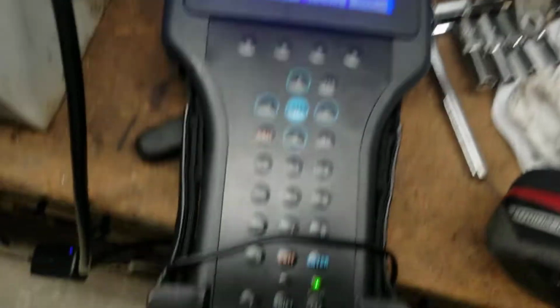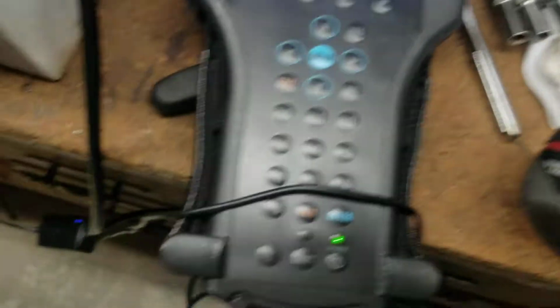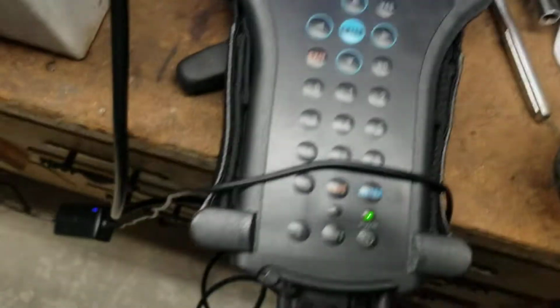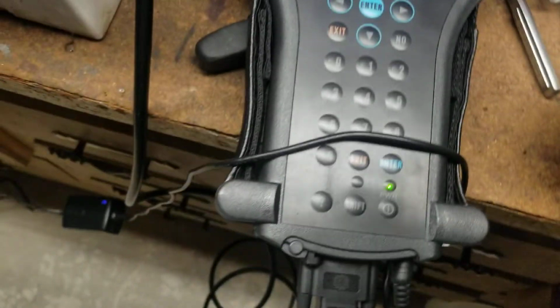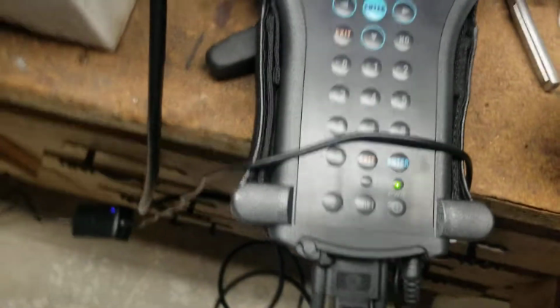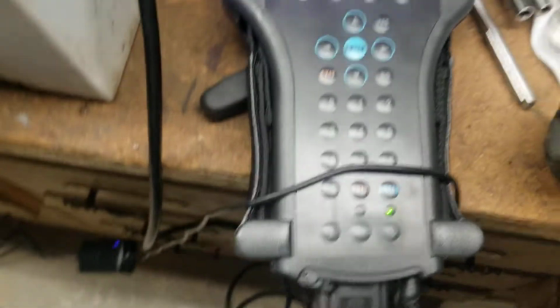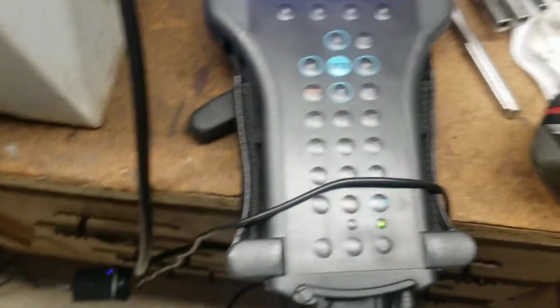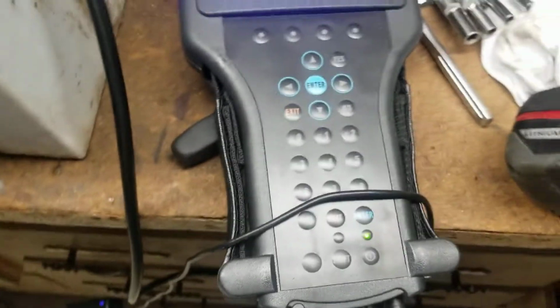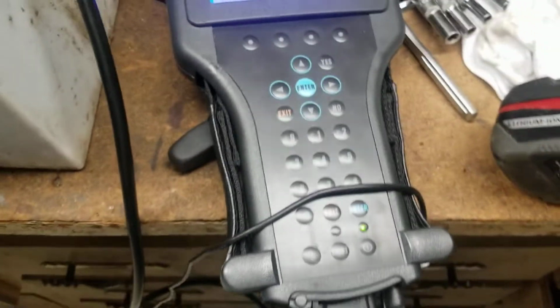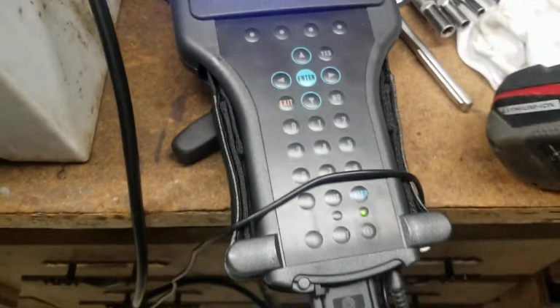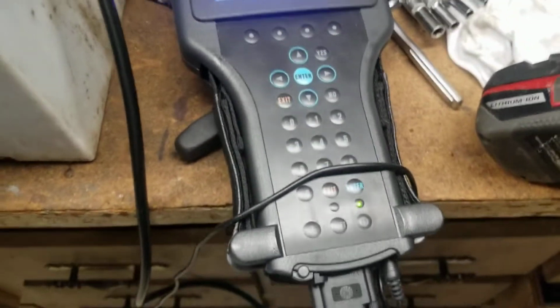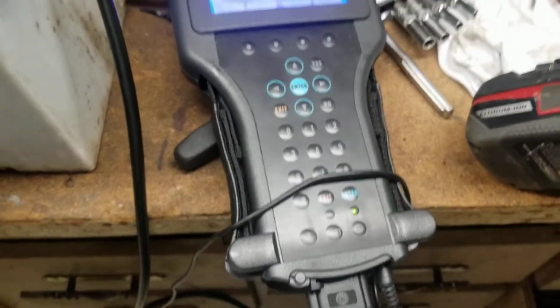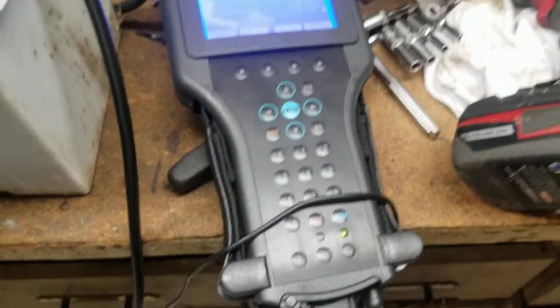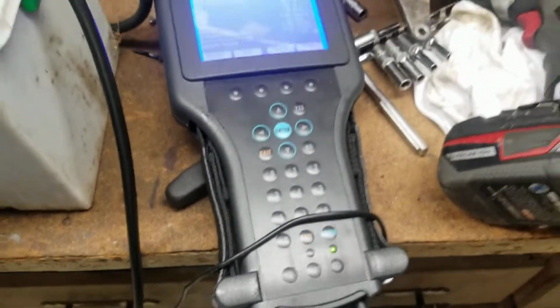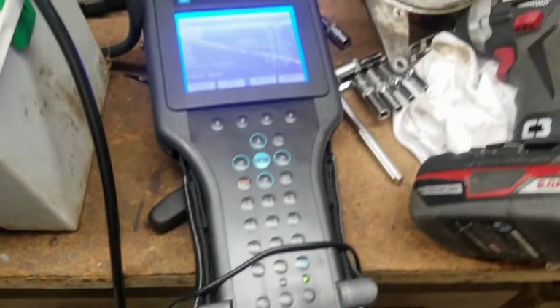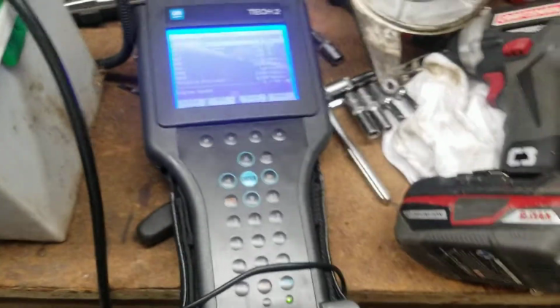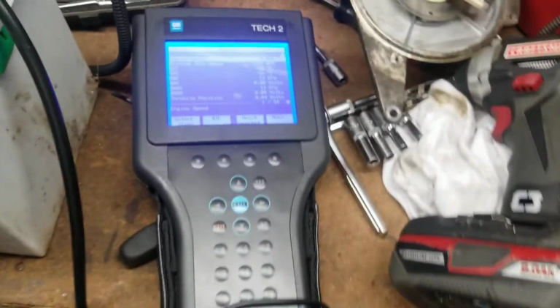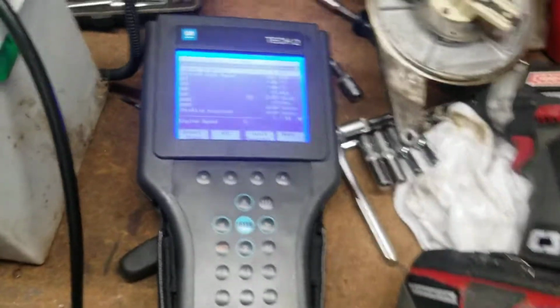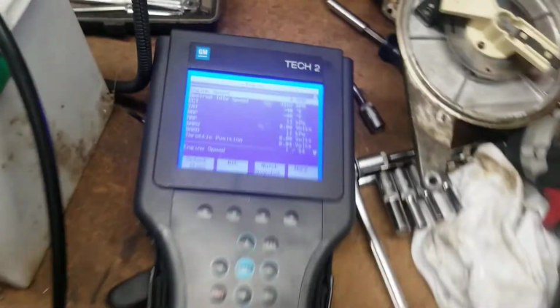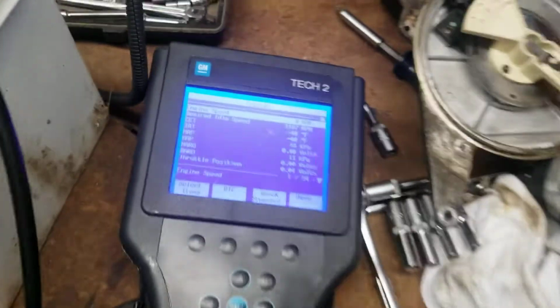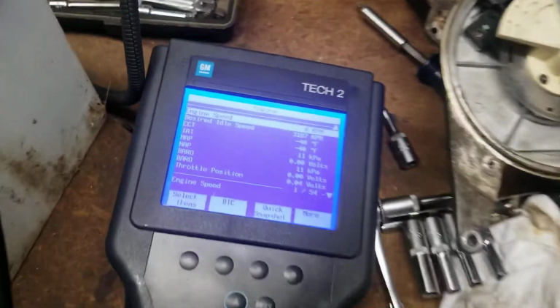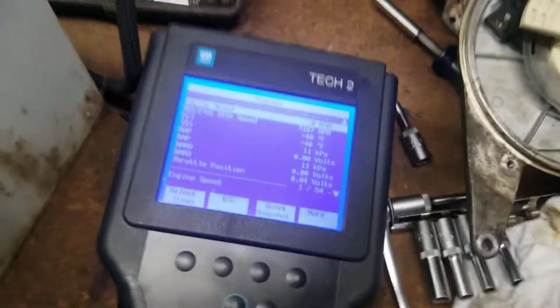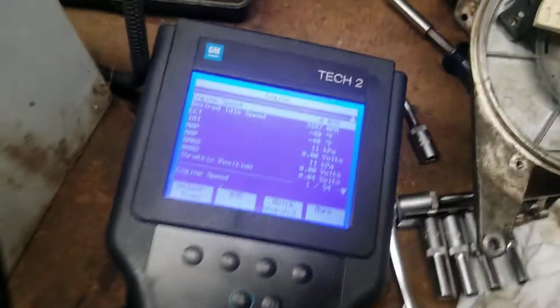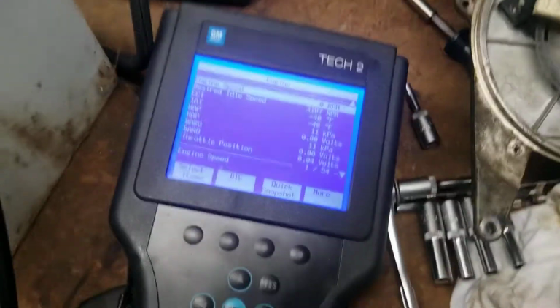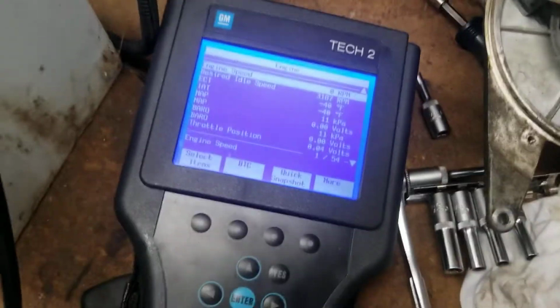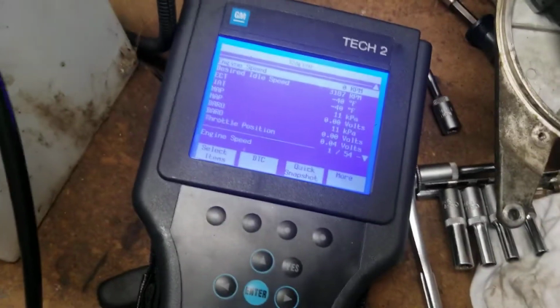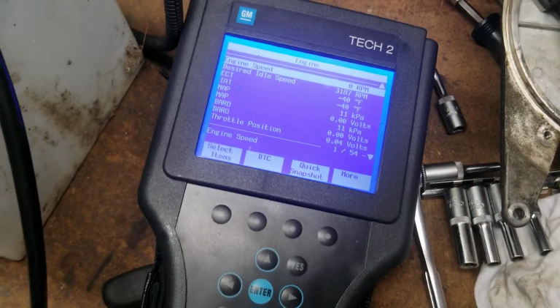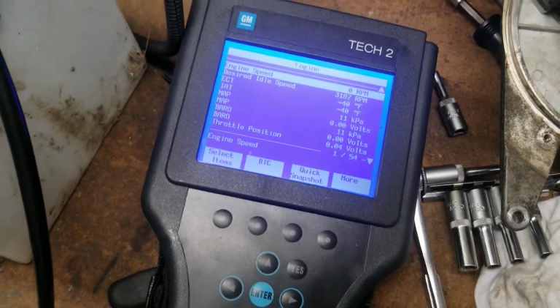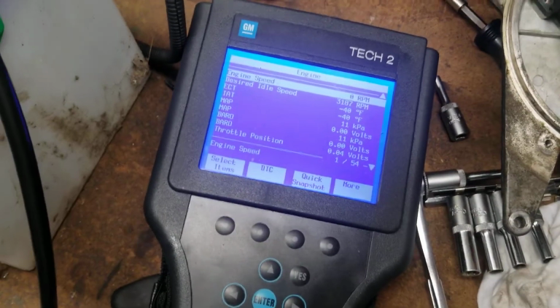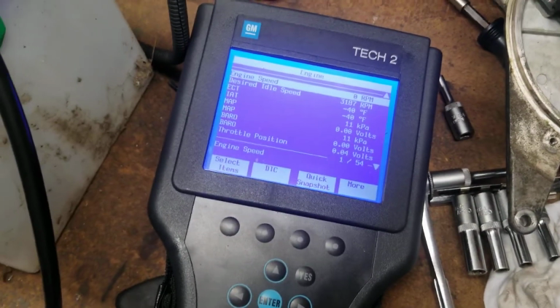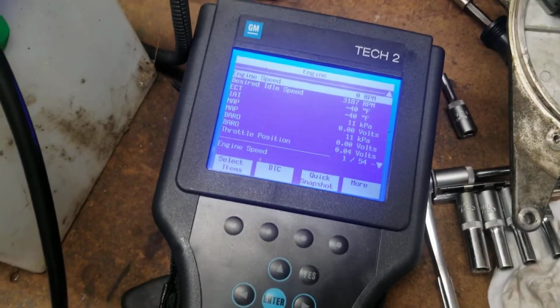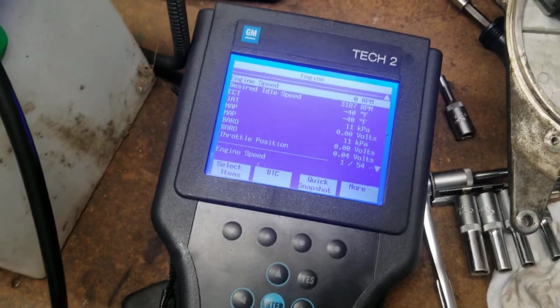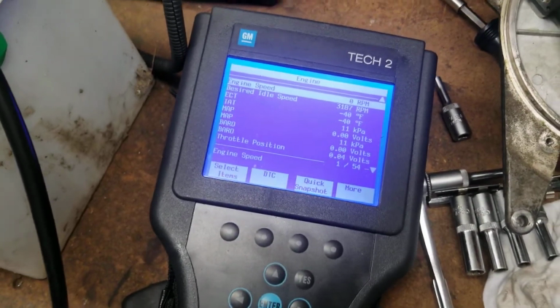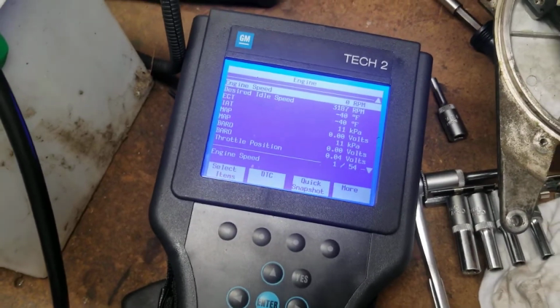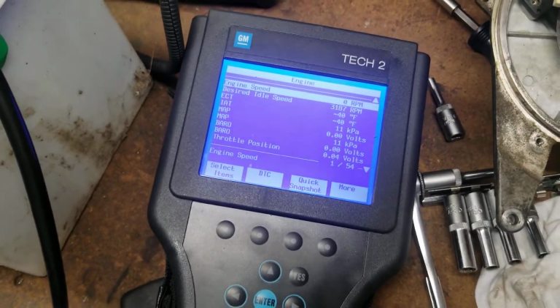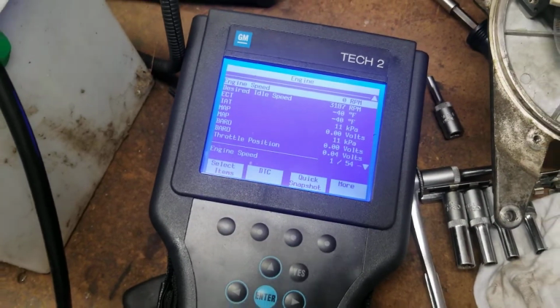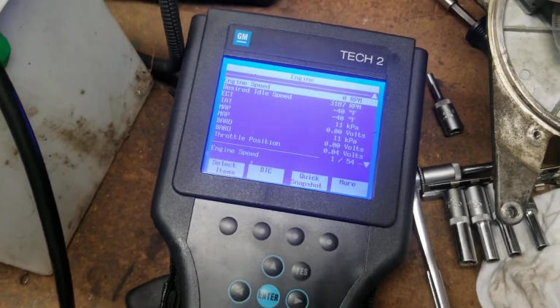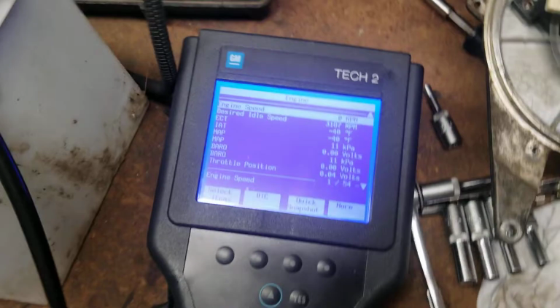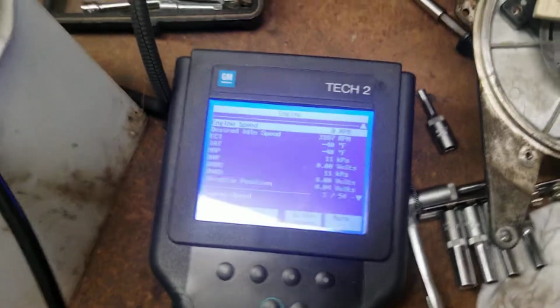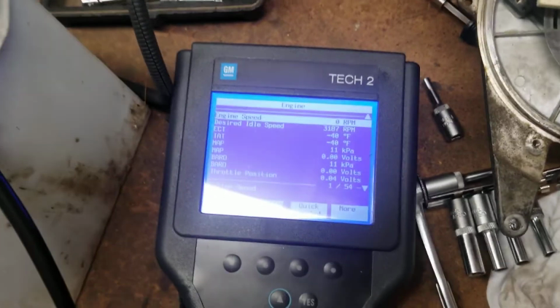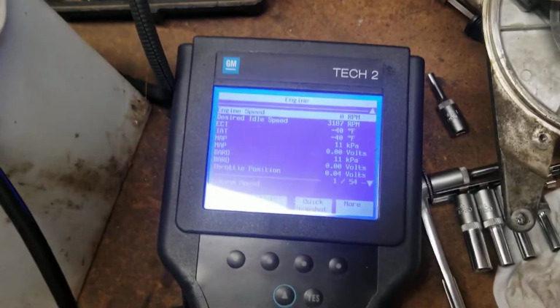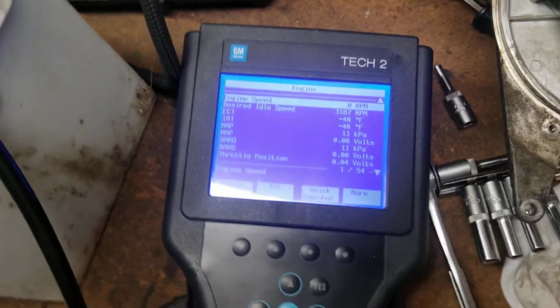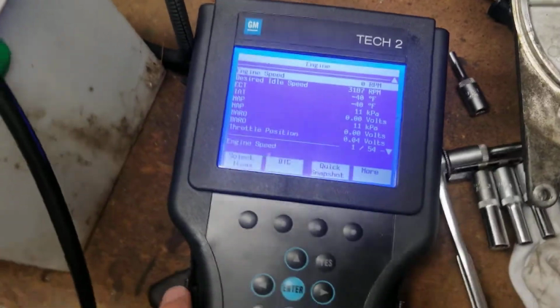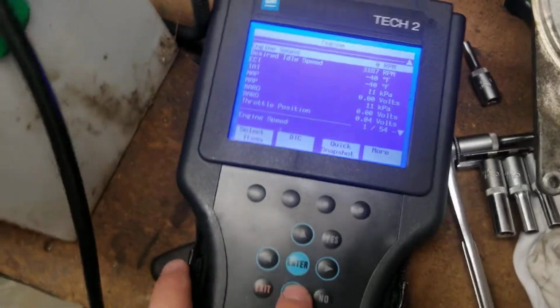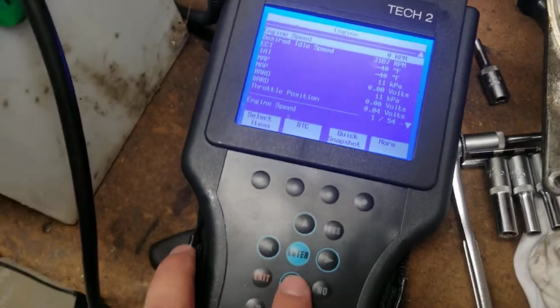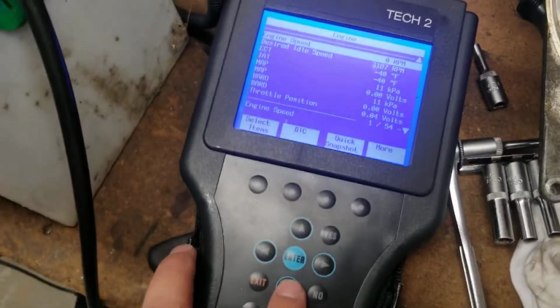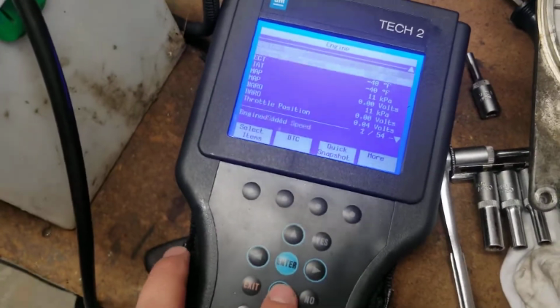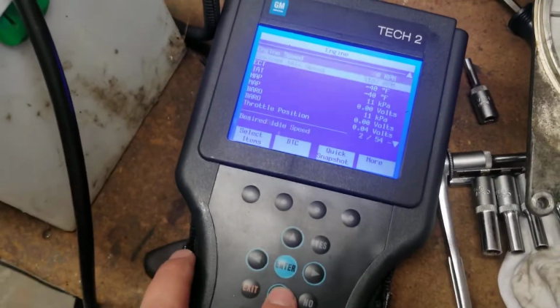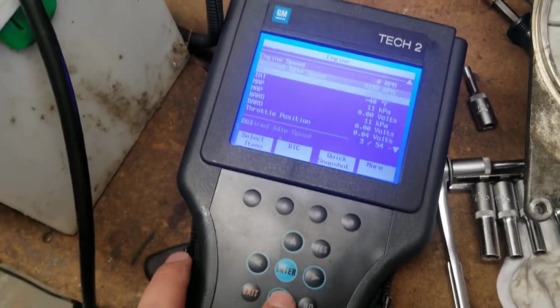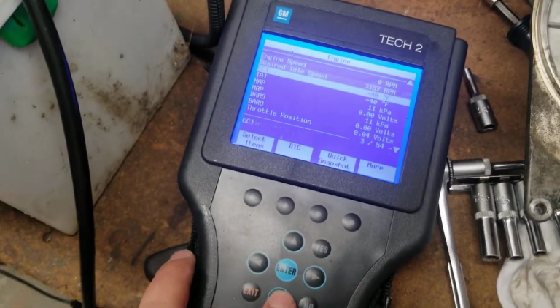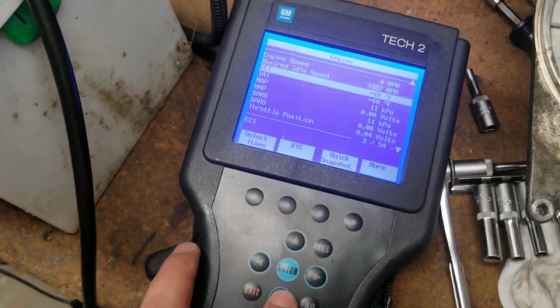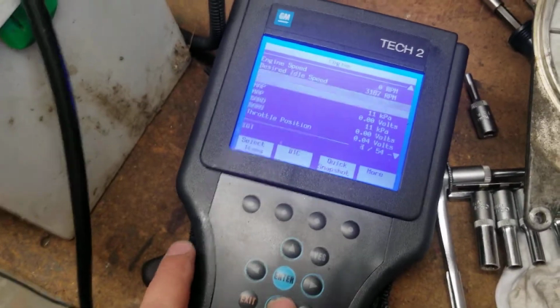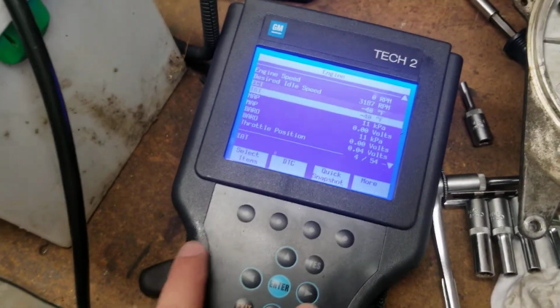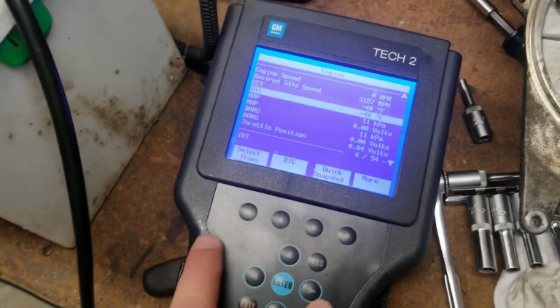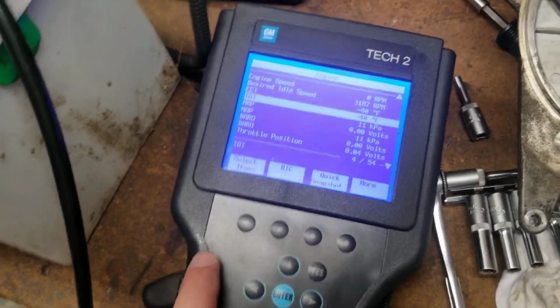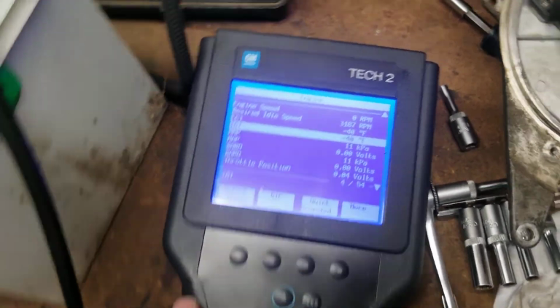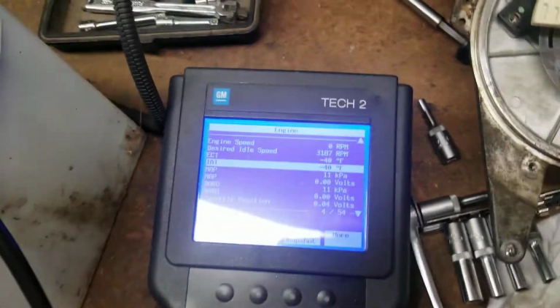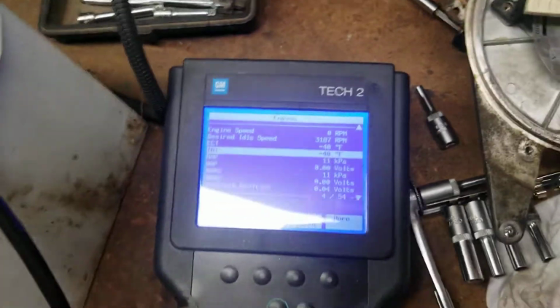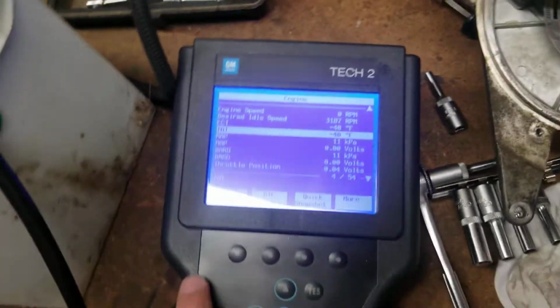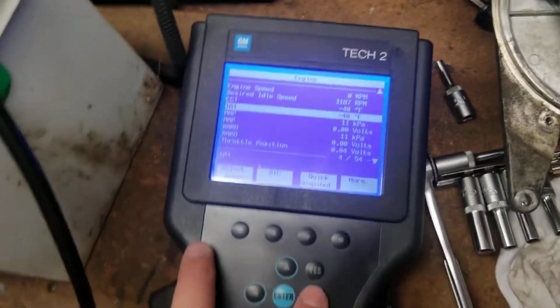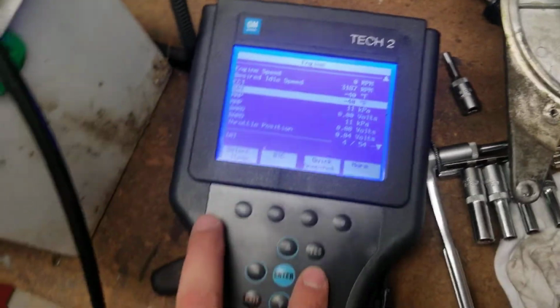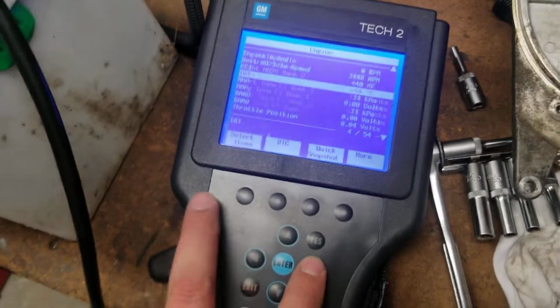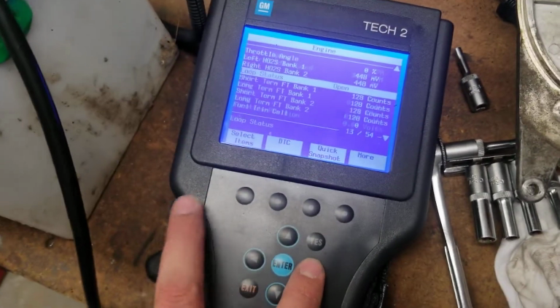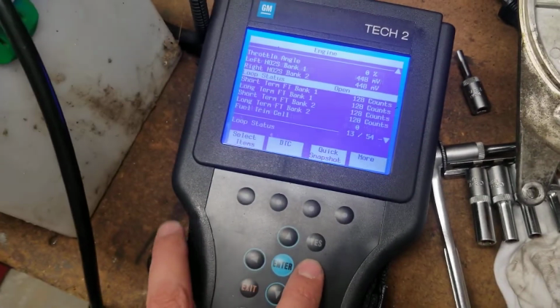This works pretty decent for bench testing these things, especially if you've got a lot of them like I do.